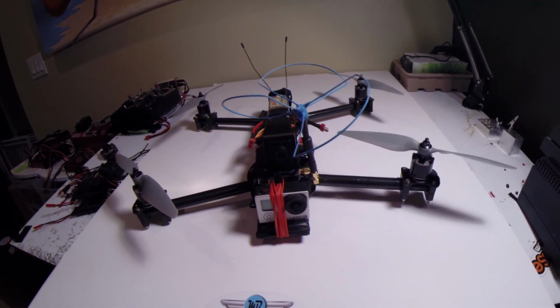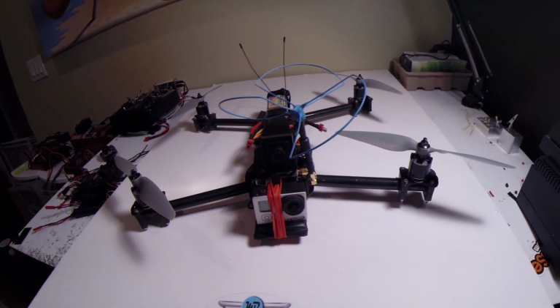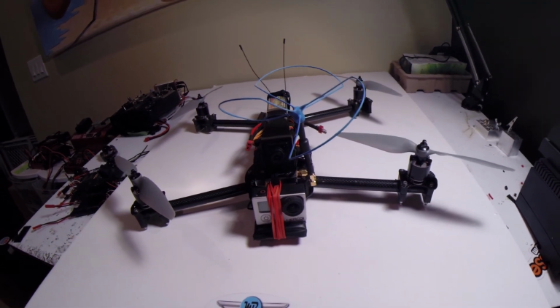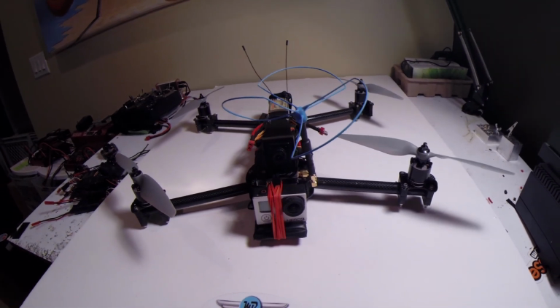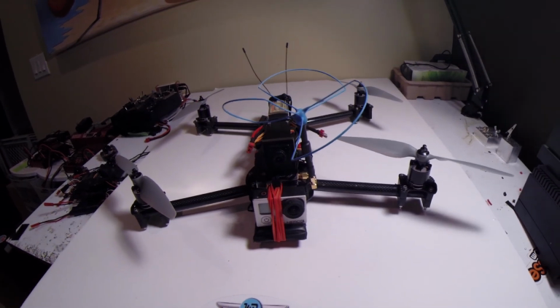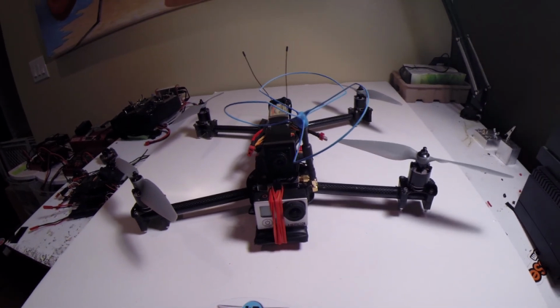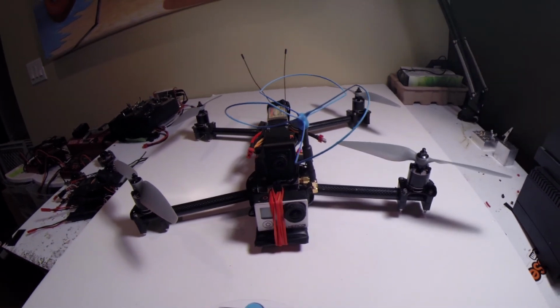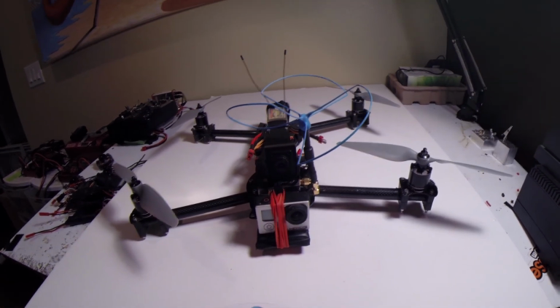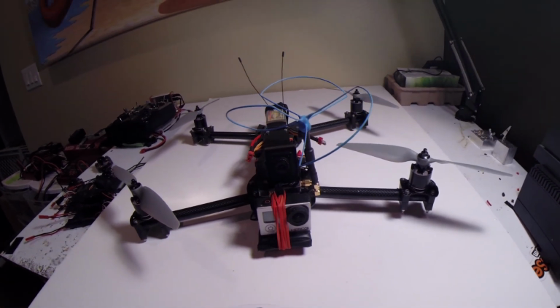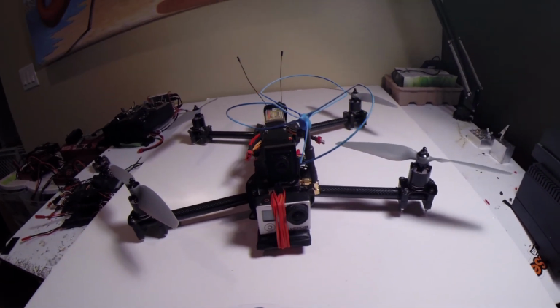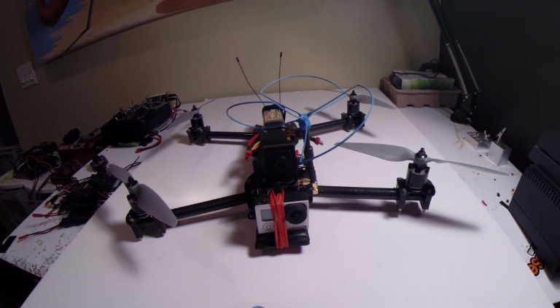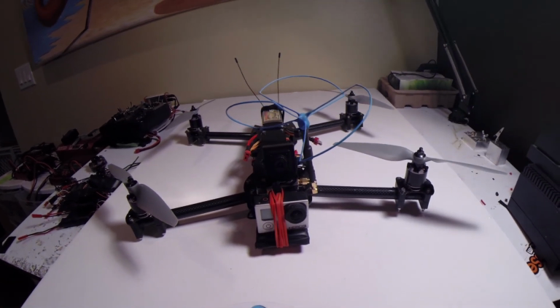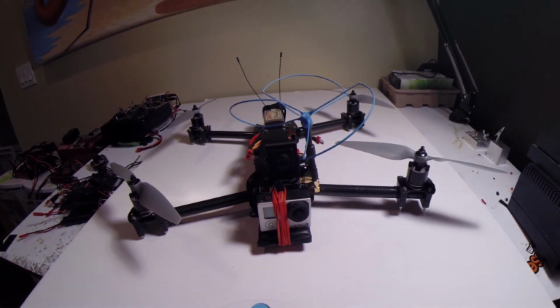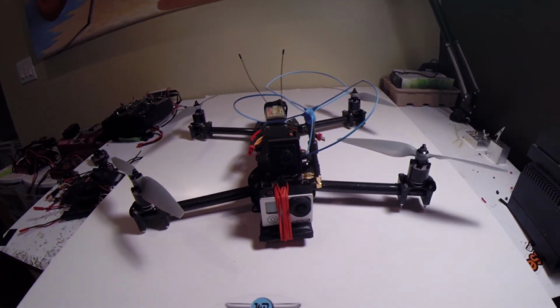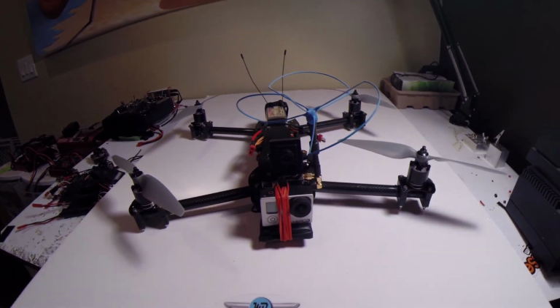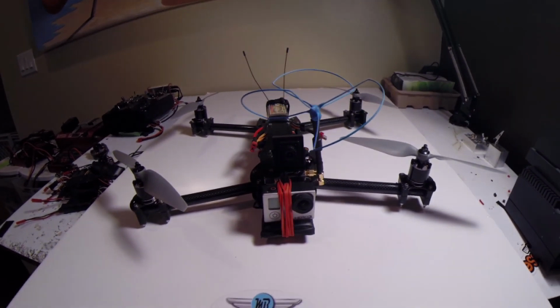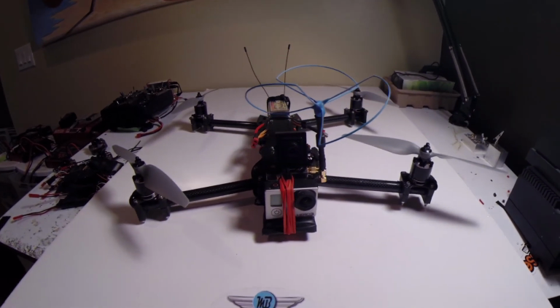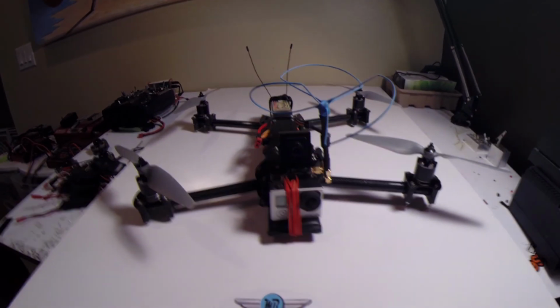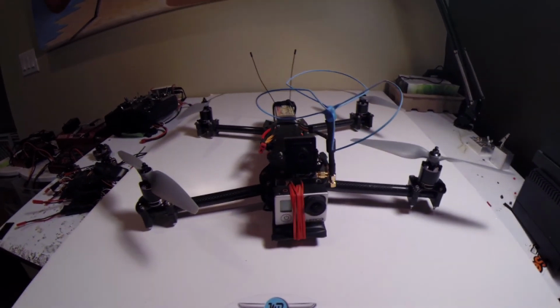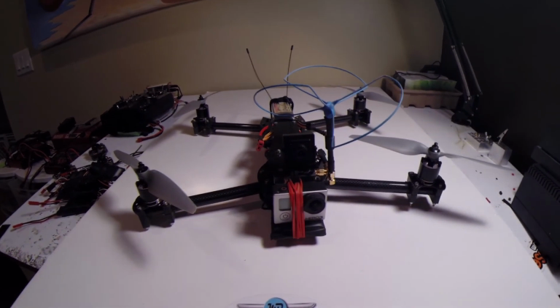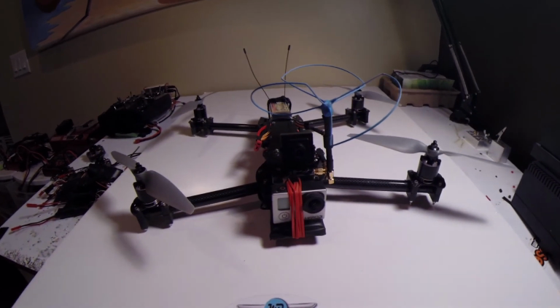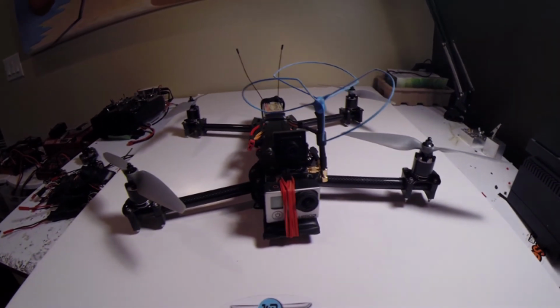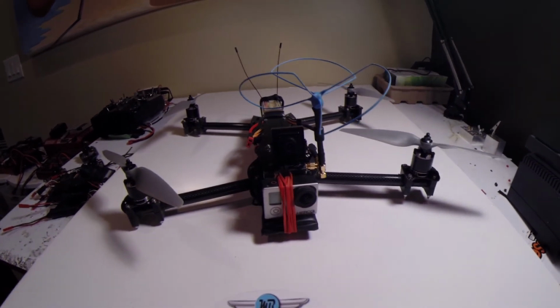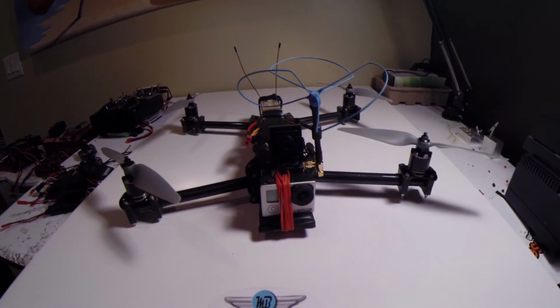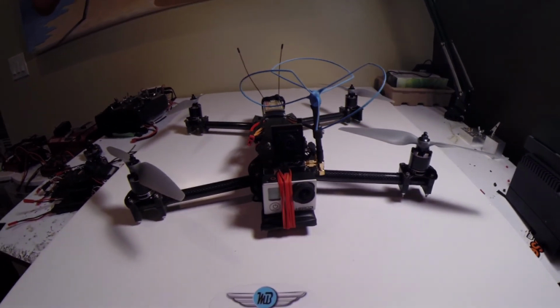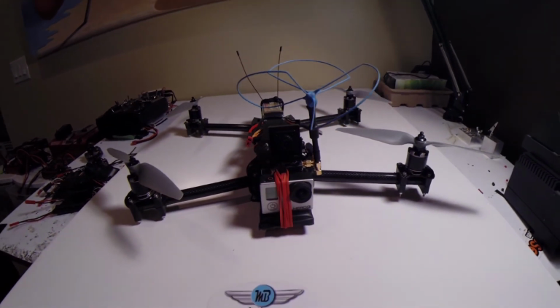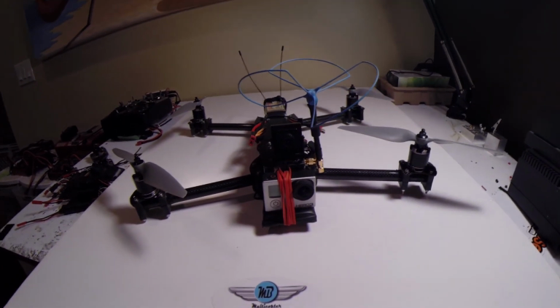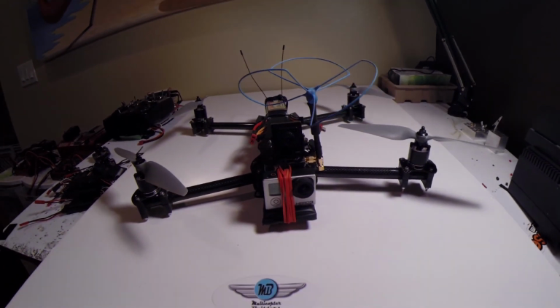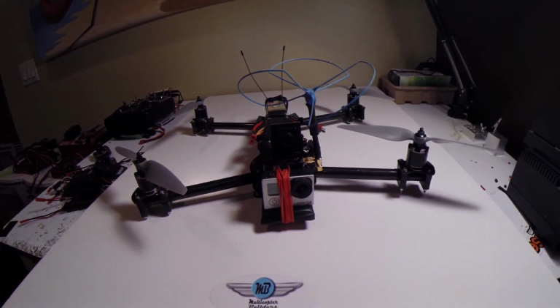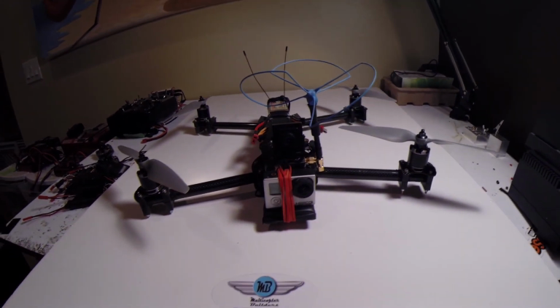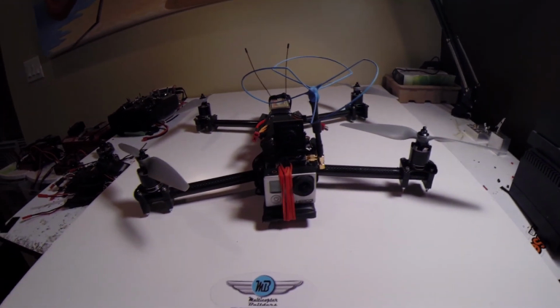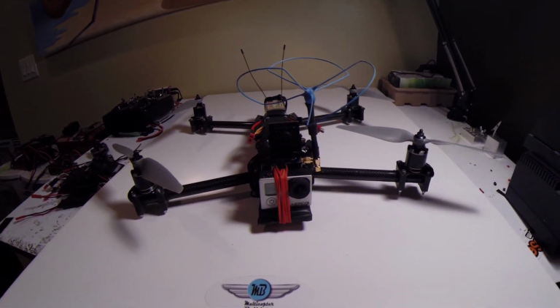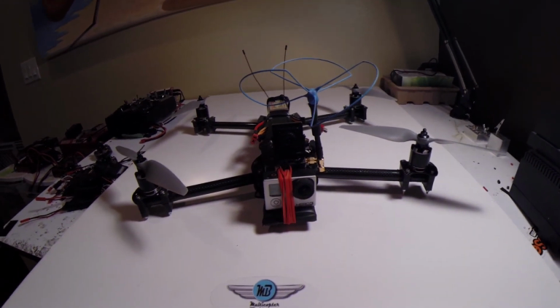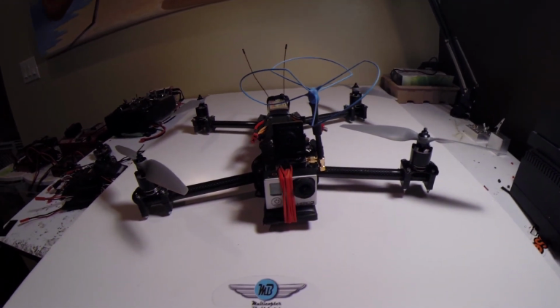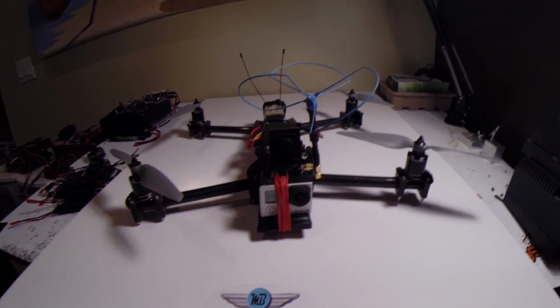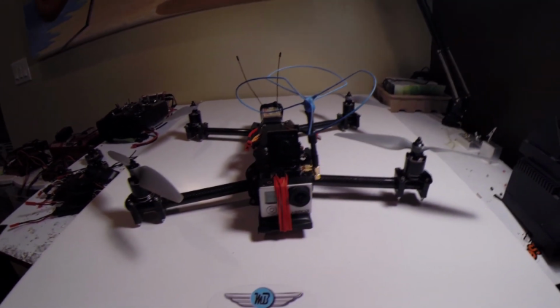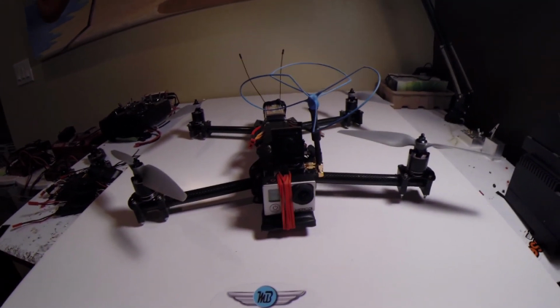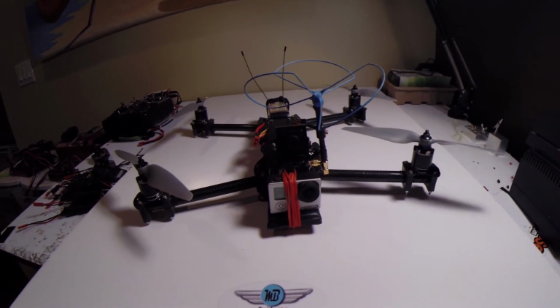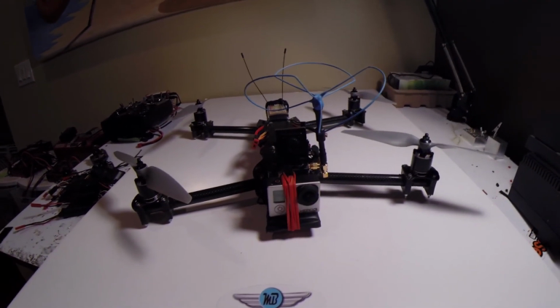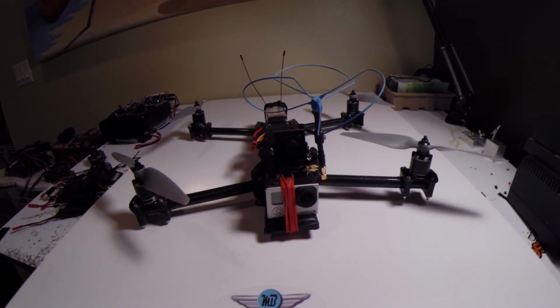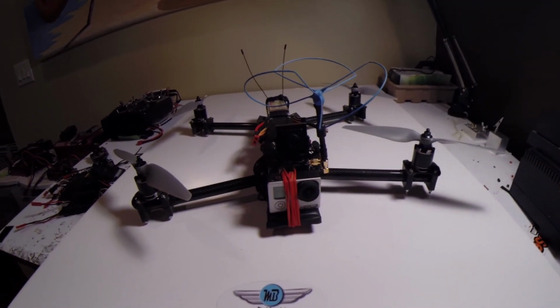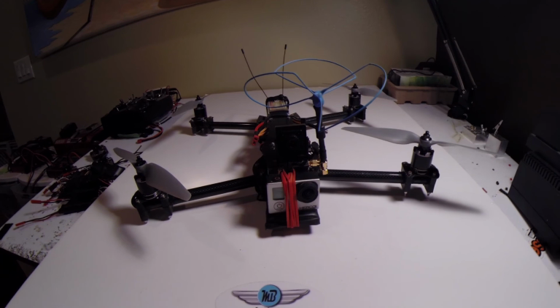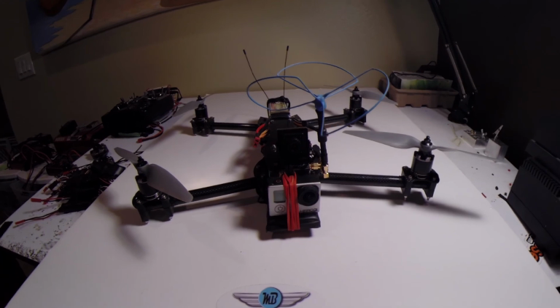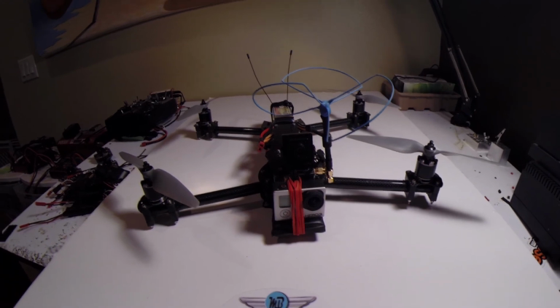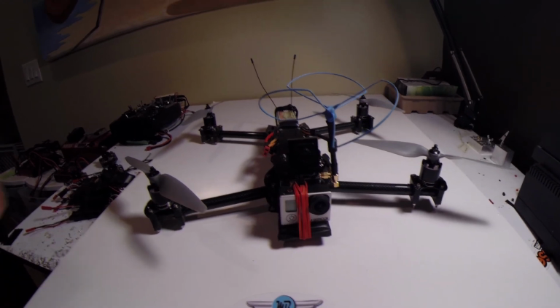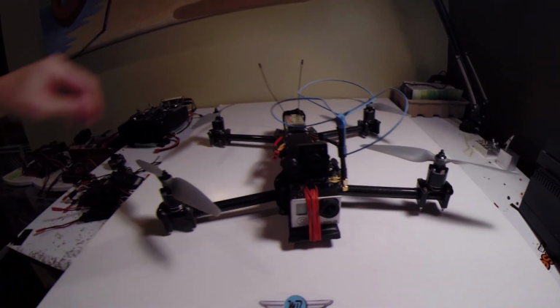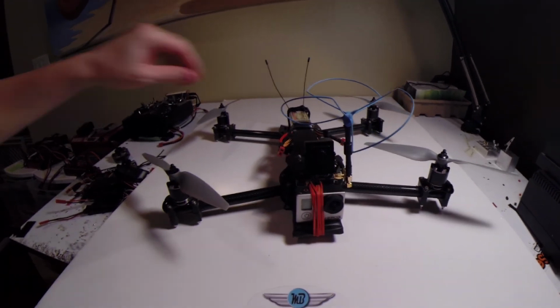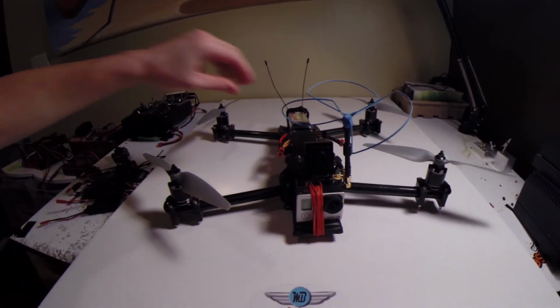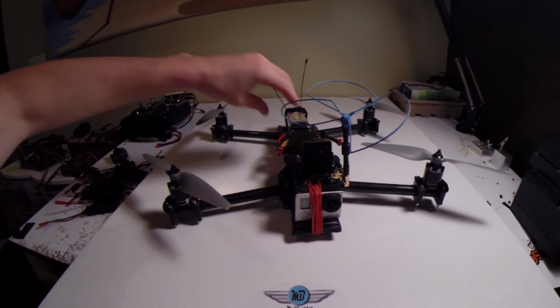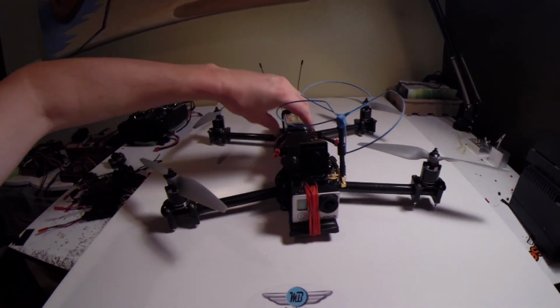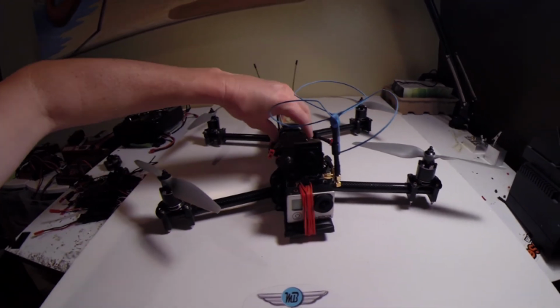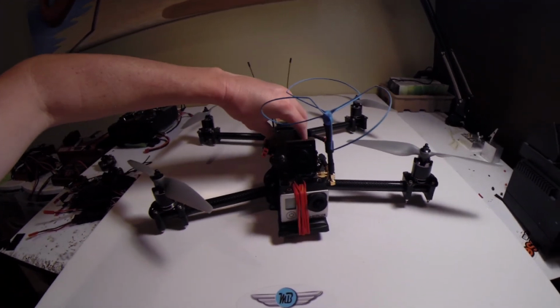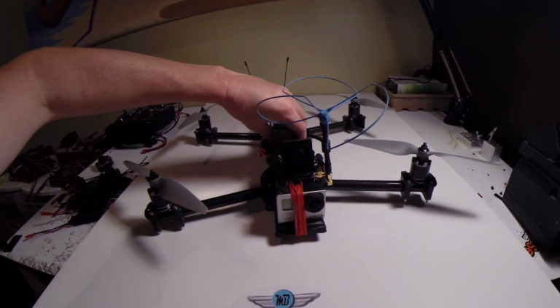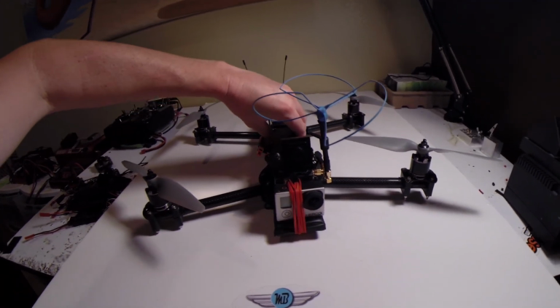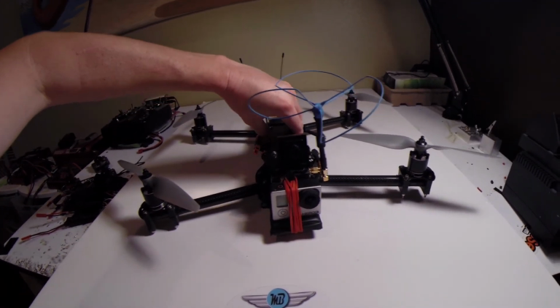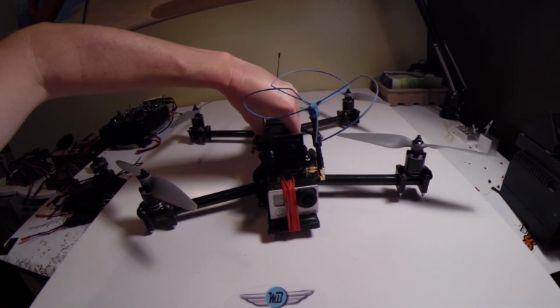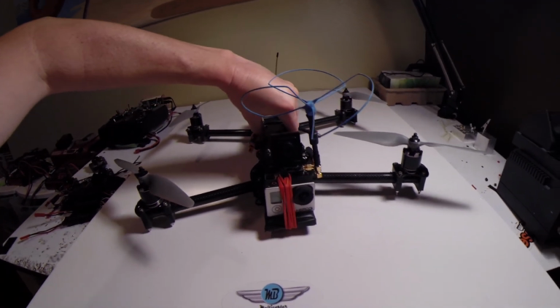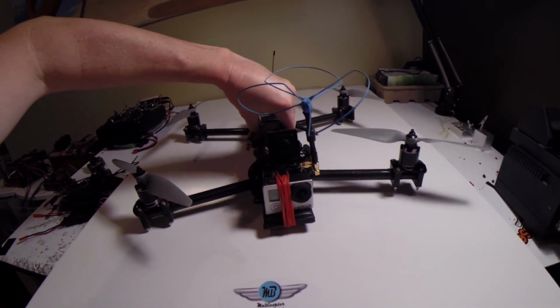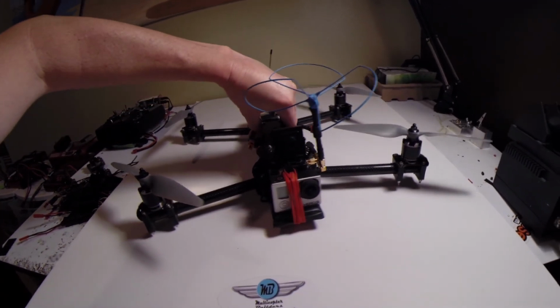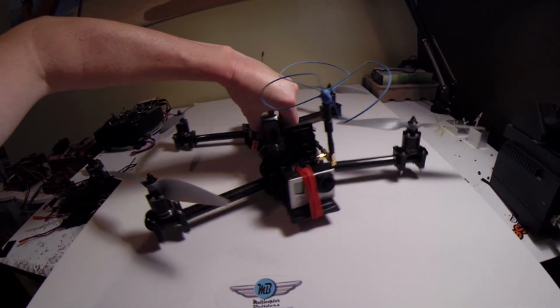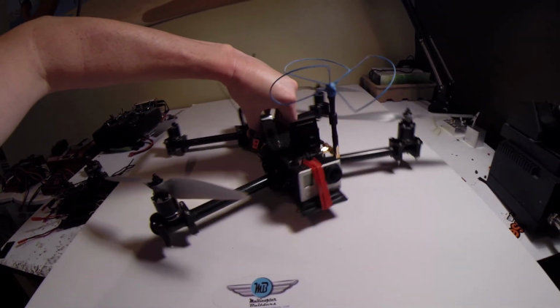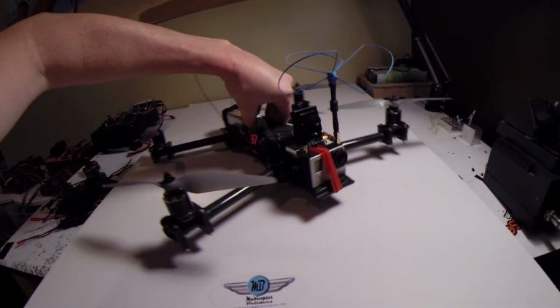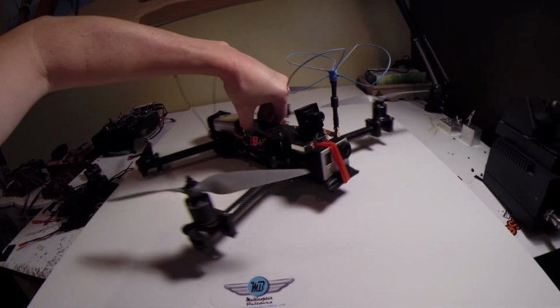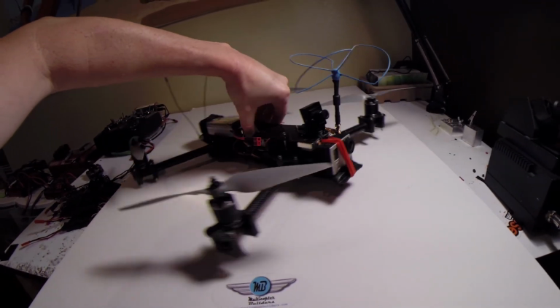Hey guys, a lot of you have been asking about my new bird. Well, this is the QX9 — it's an old carbon fiber frame.